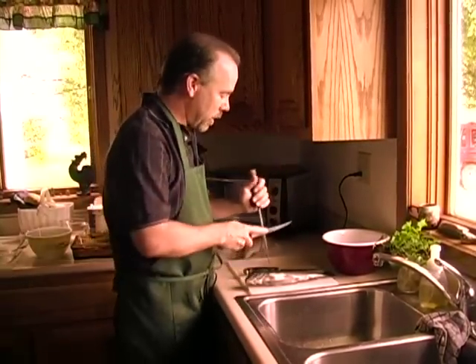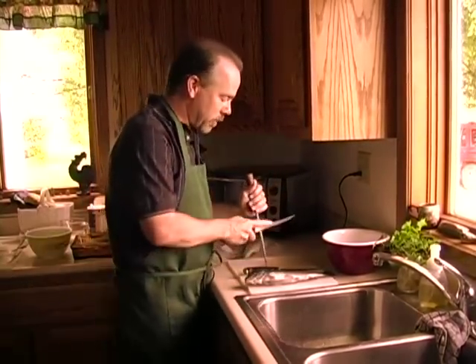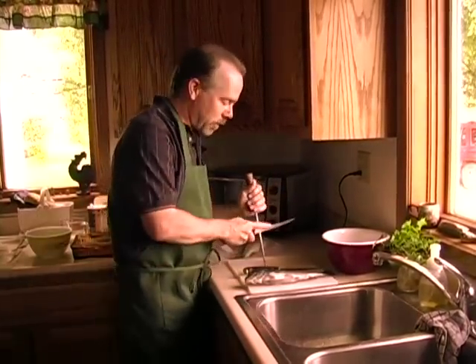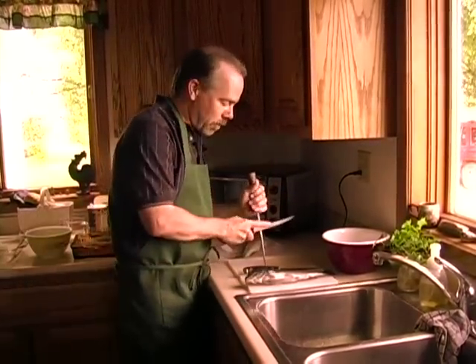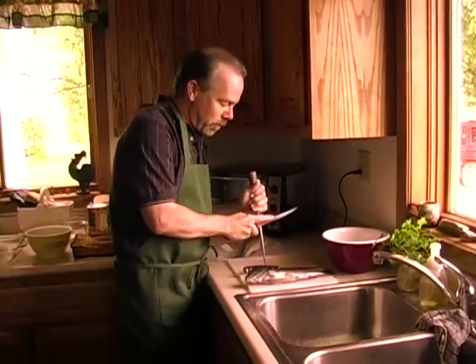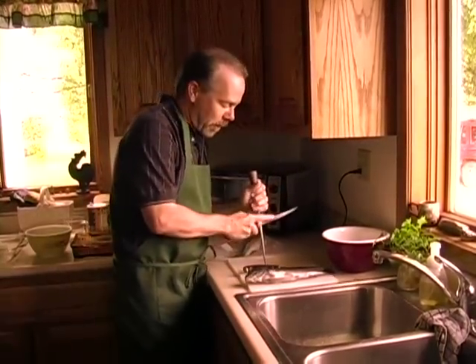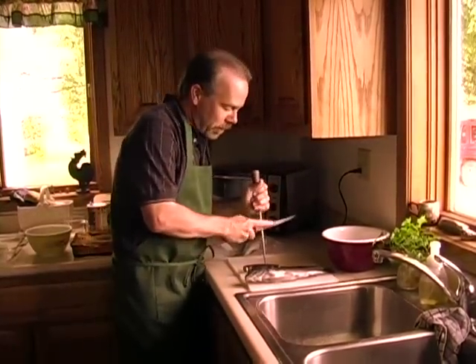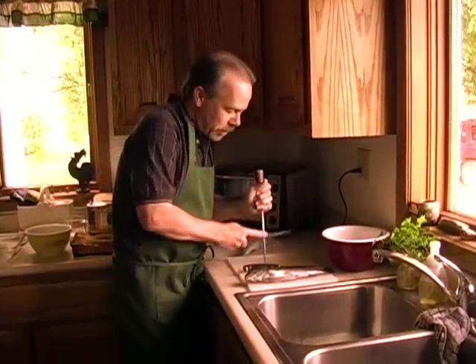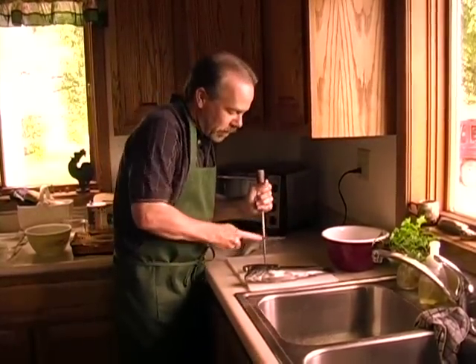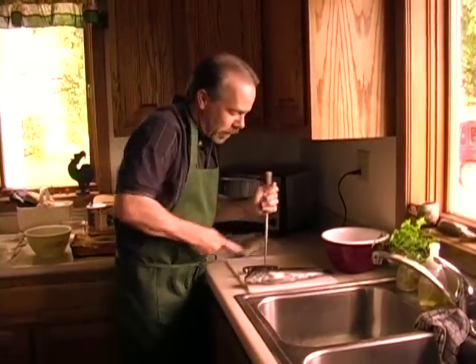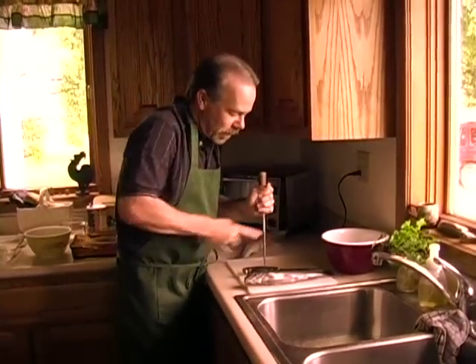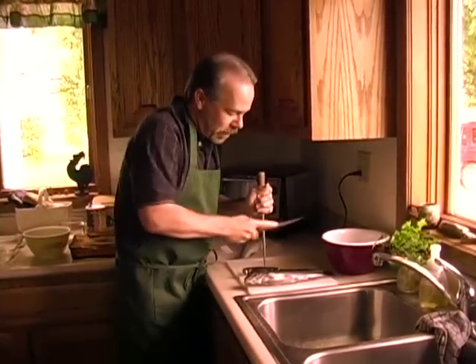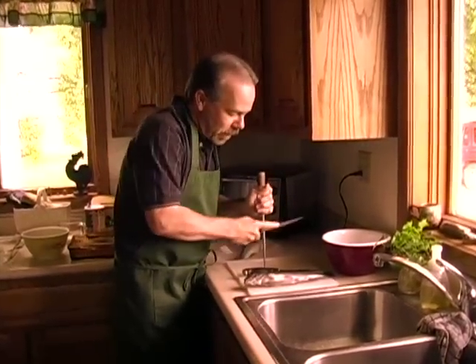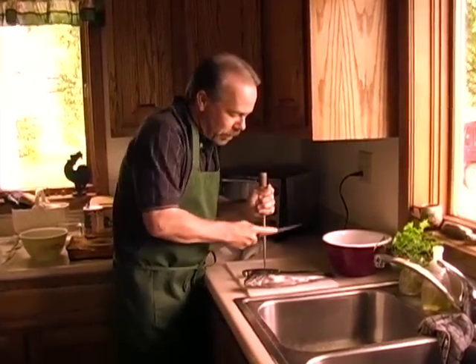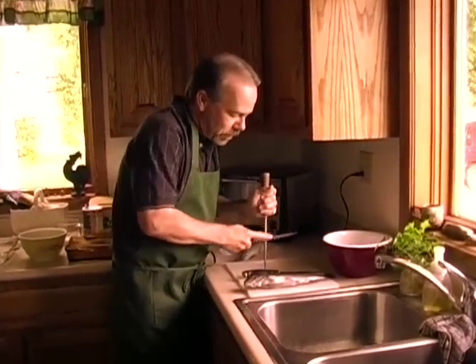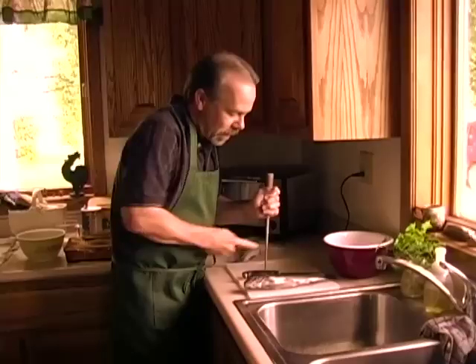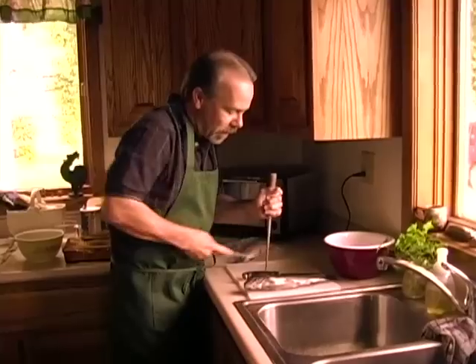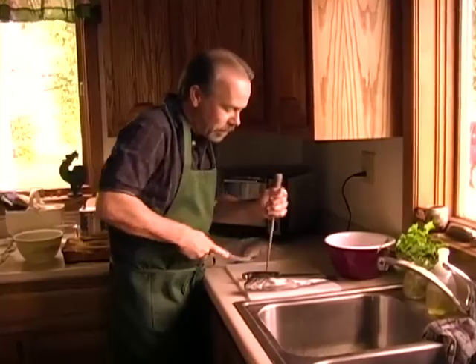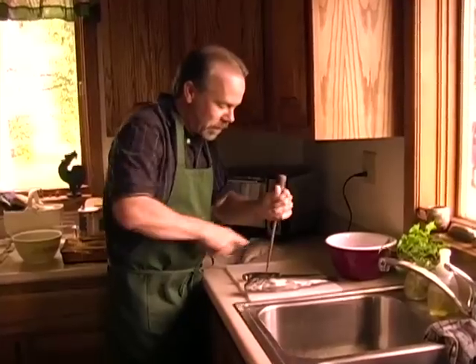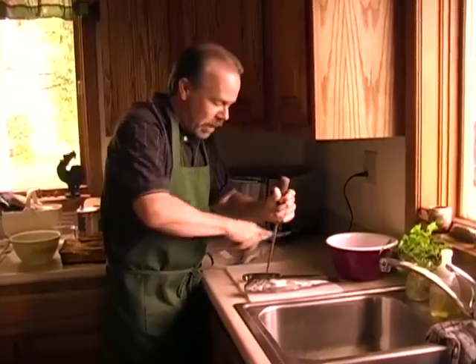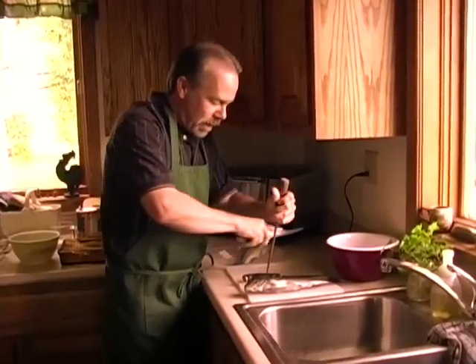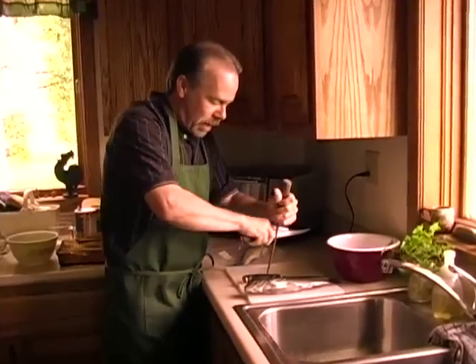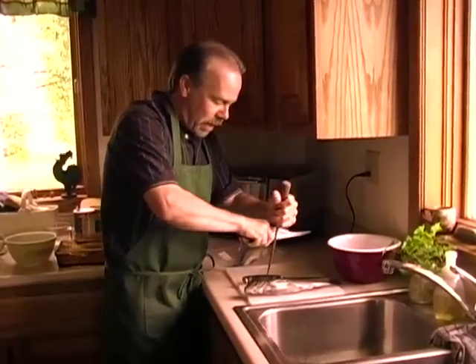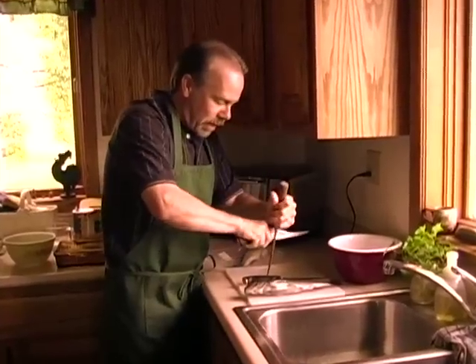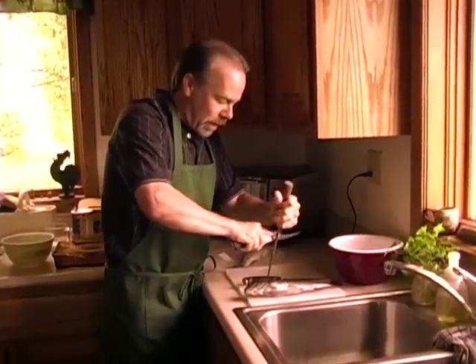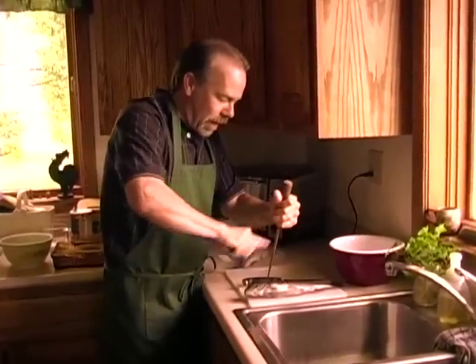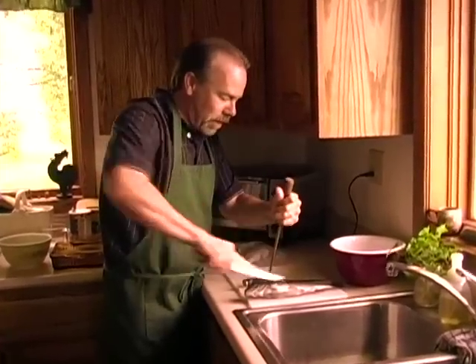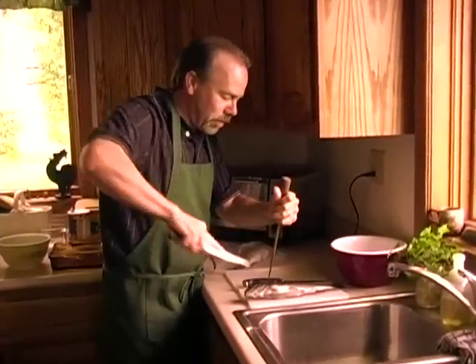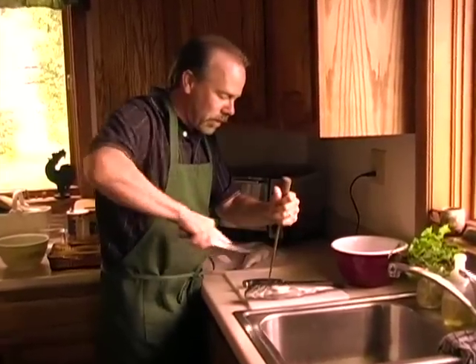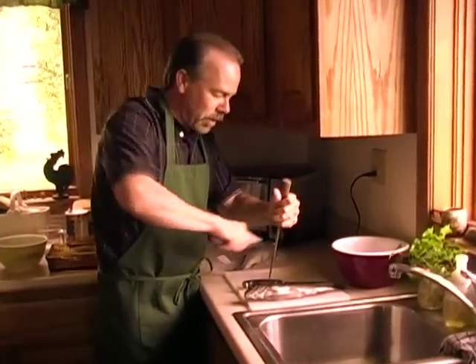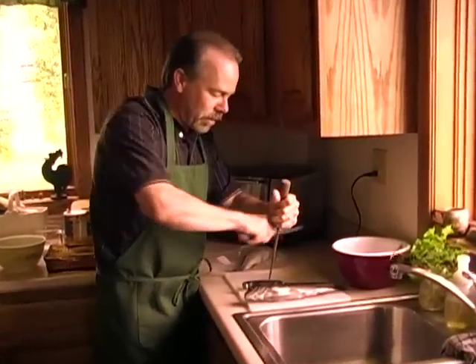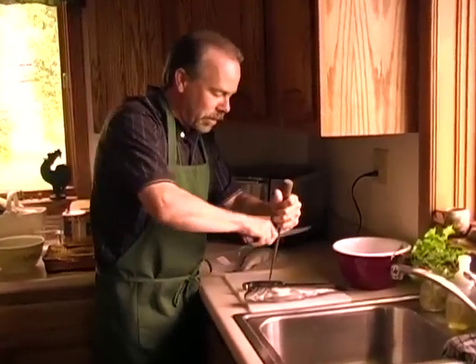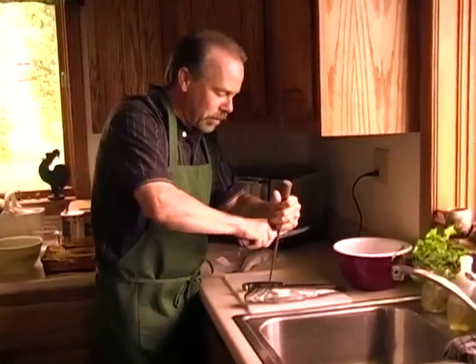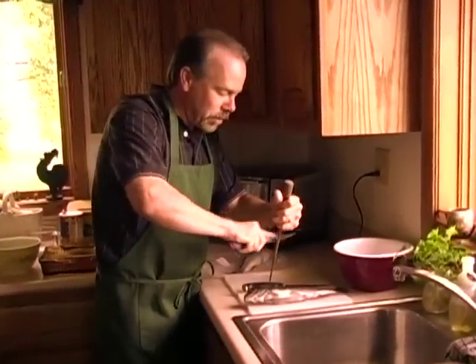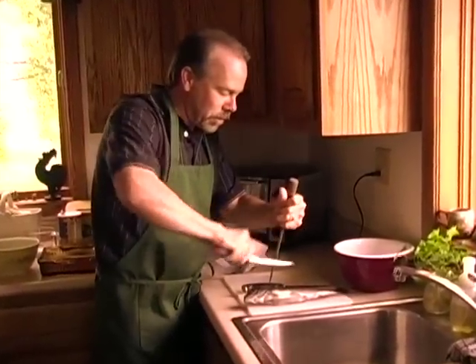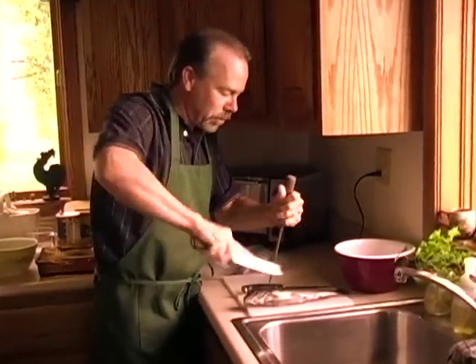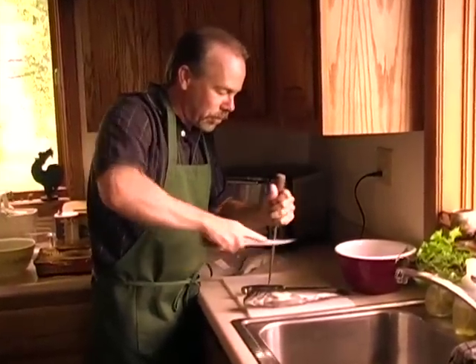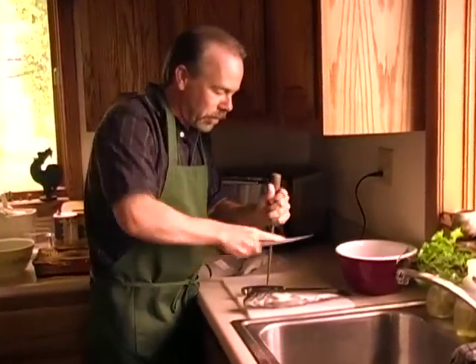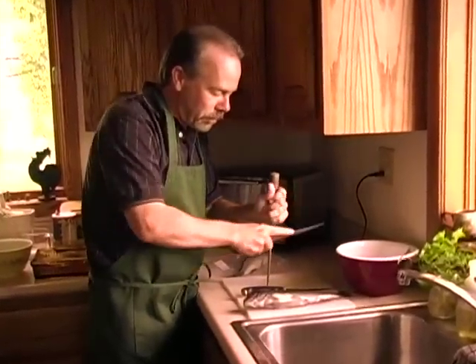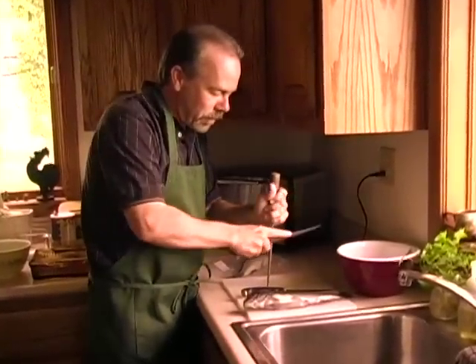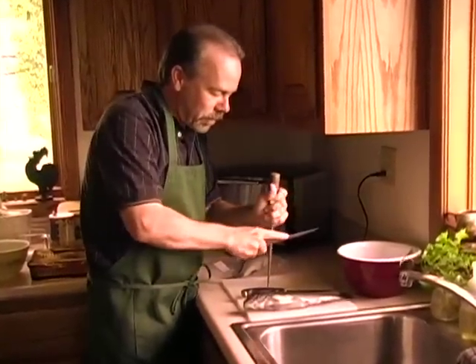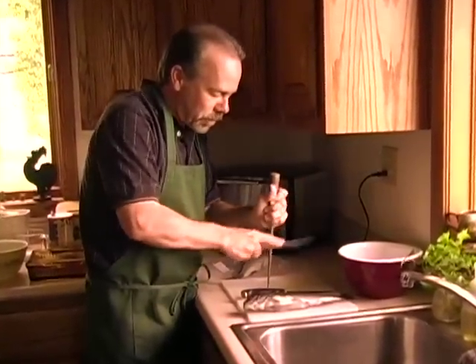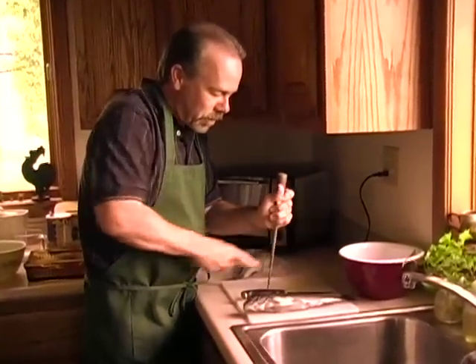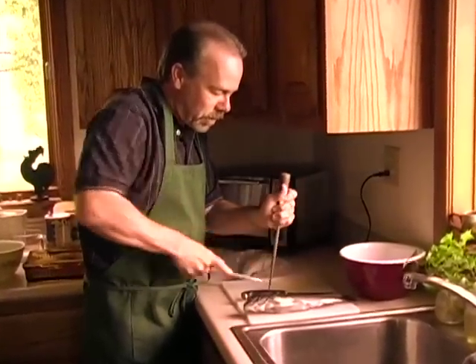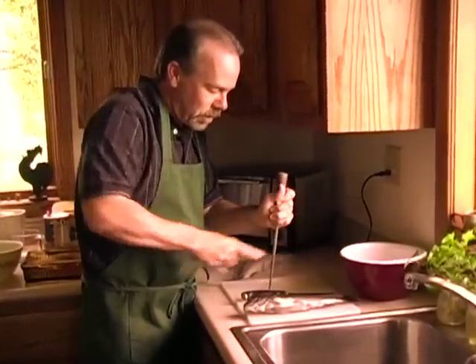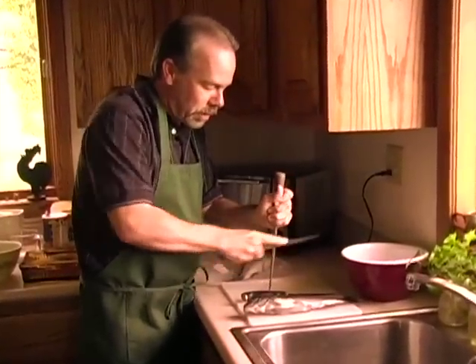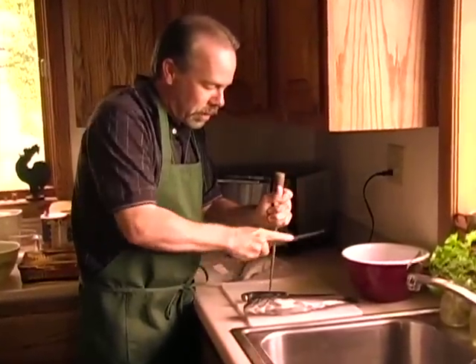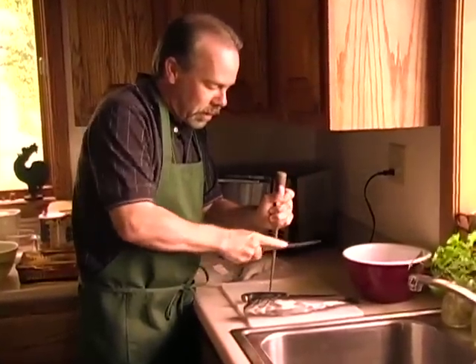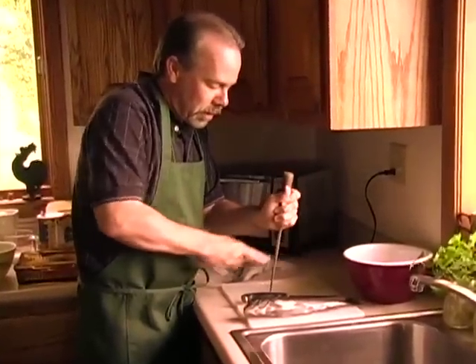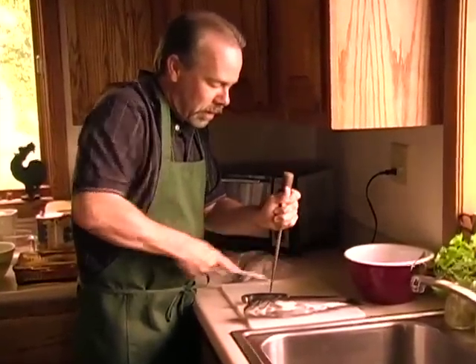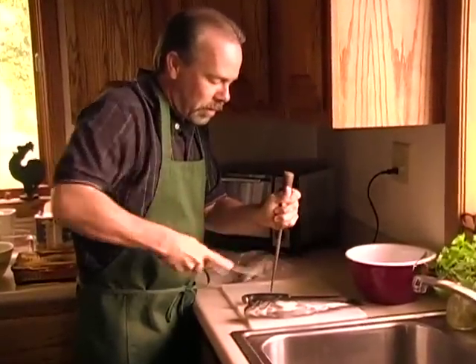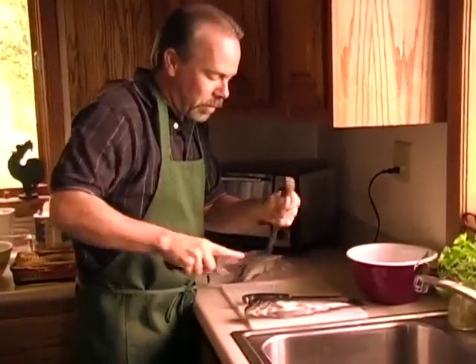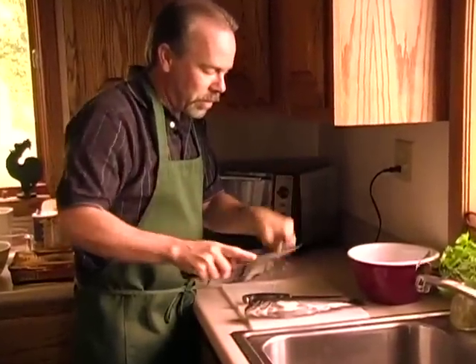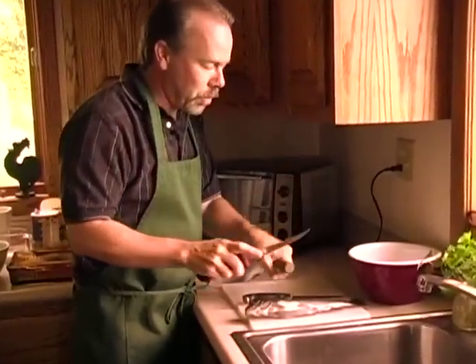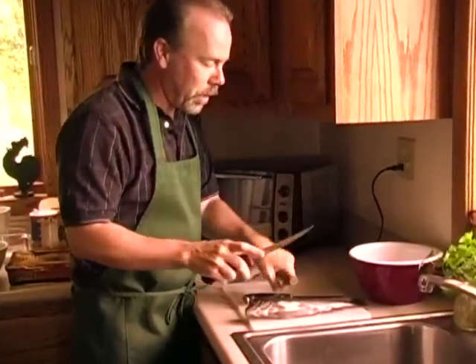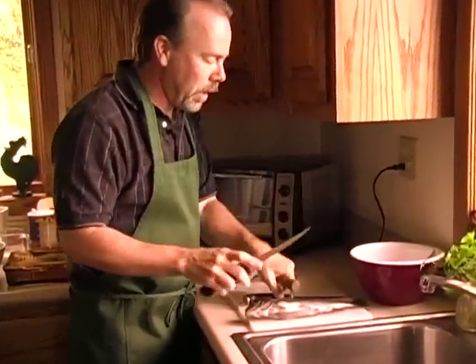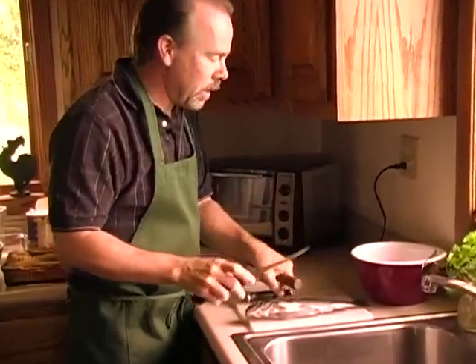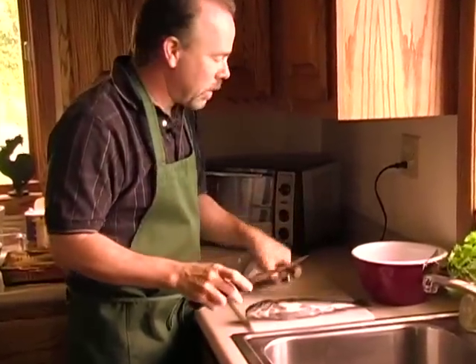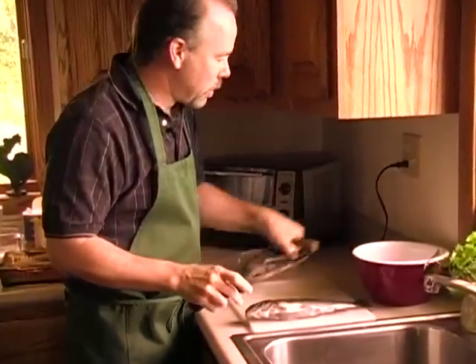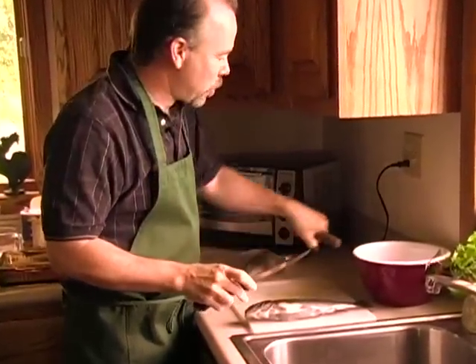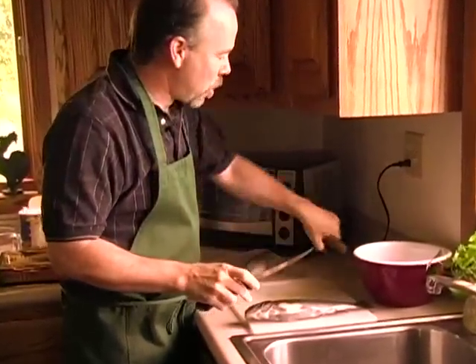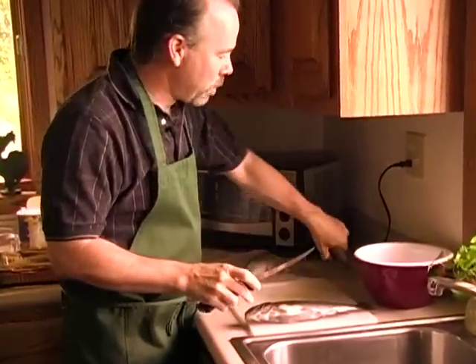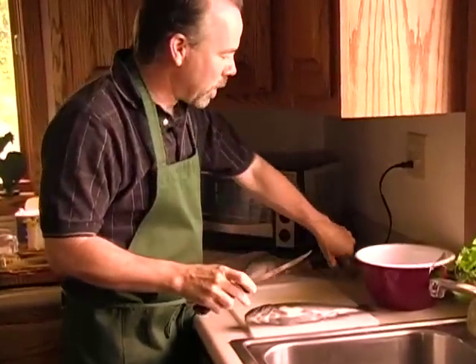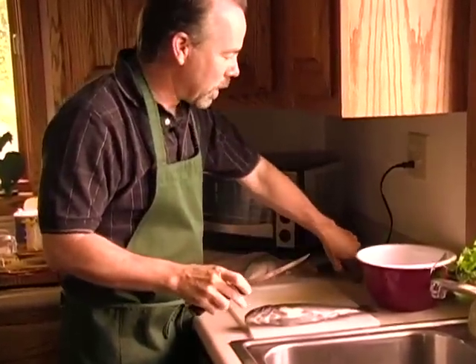So I usually hit it a couple of times, and I usually only do two or three fish between sharpening.